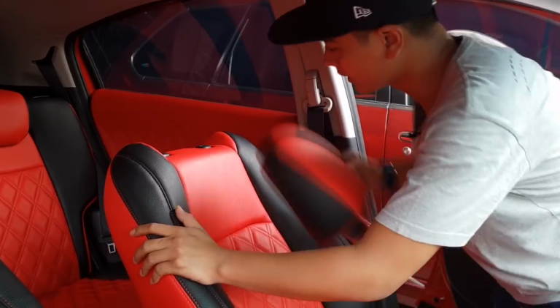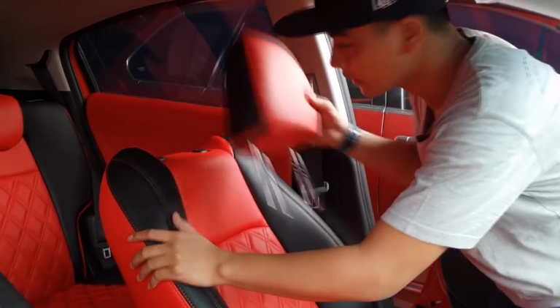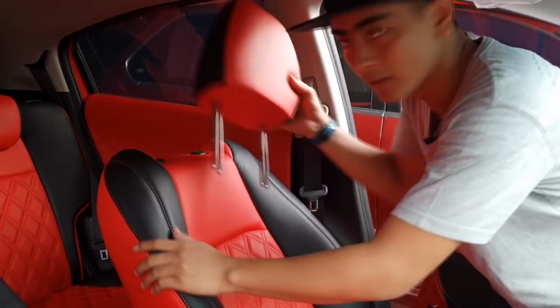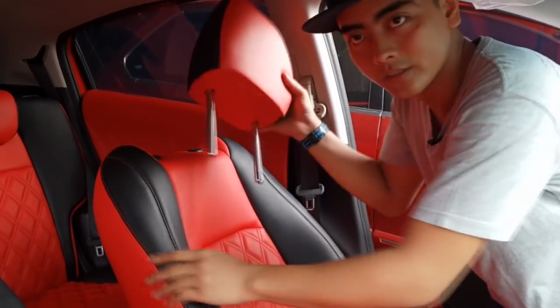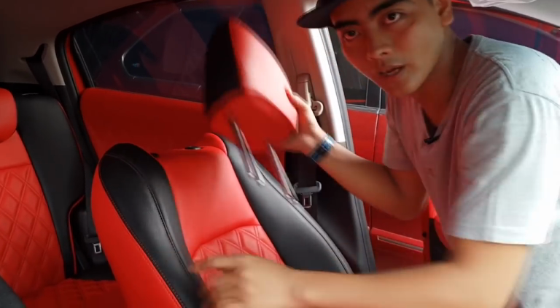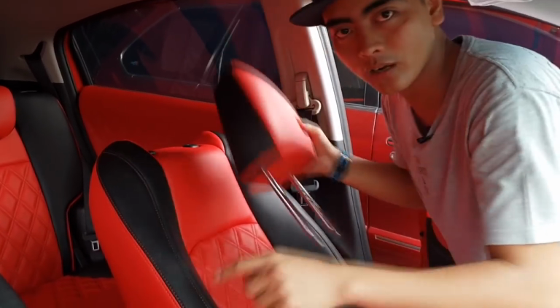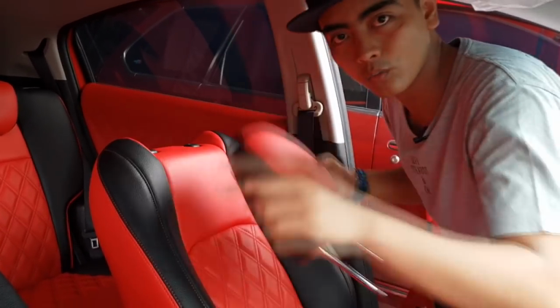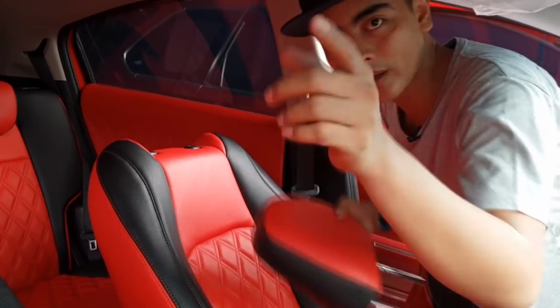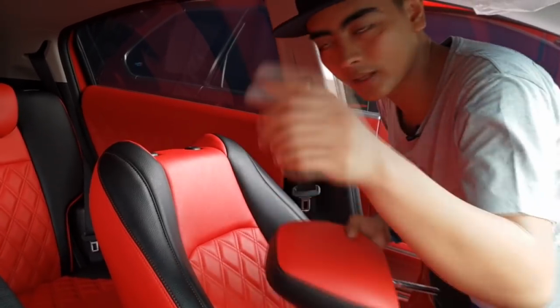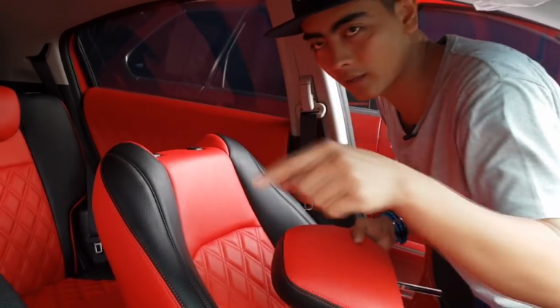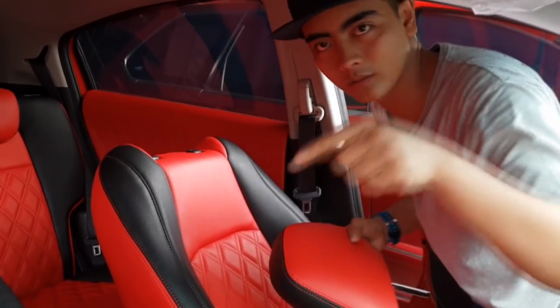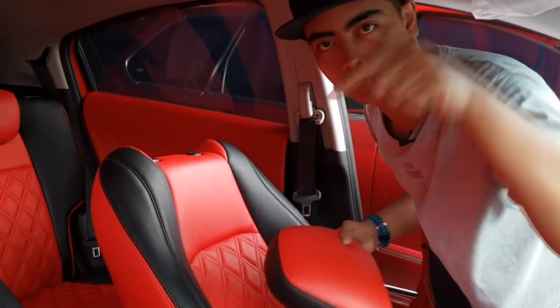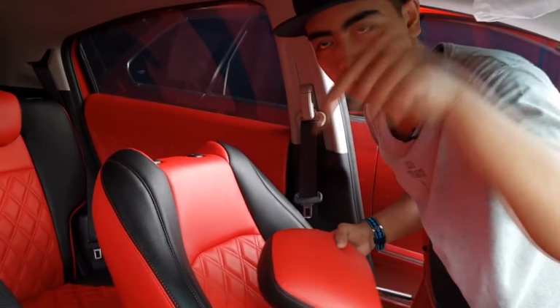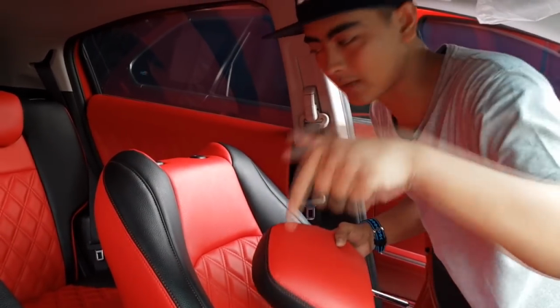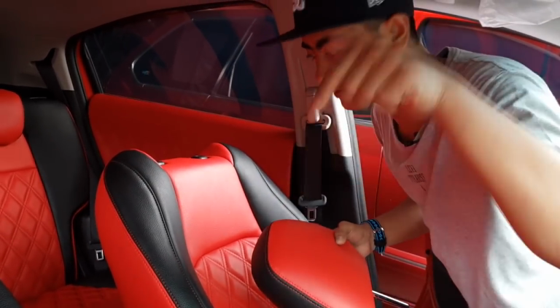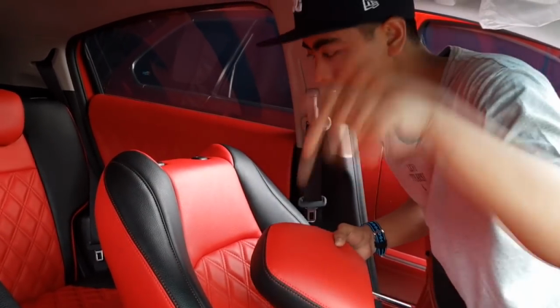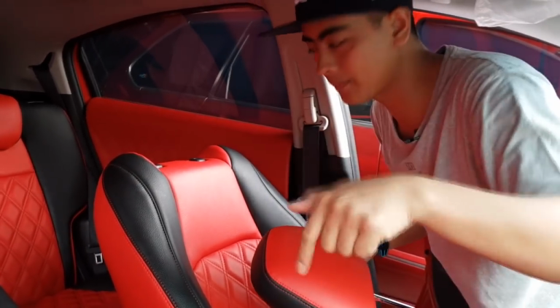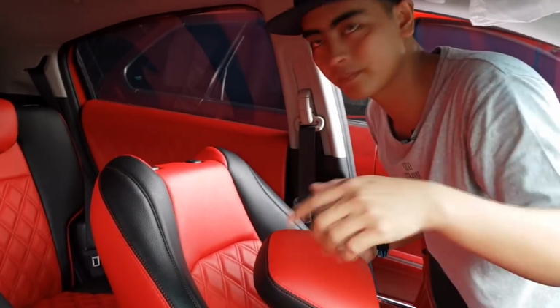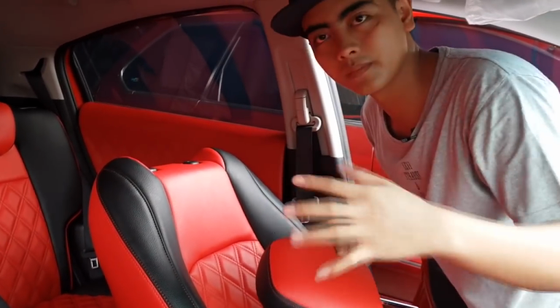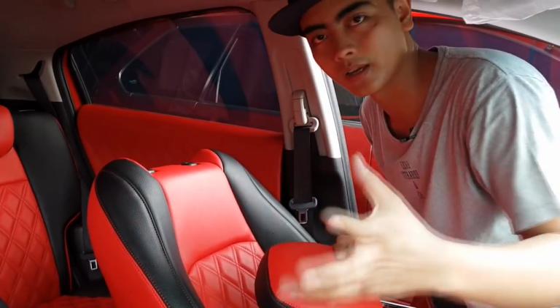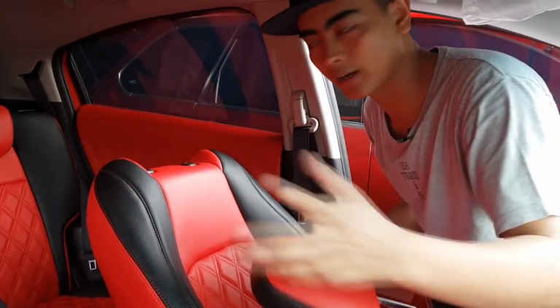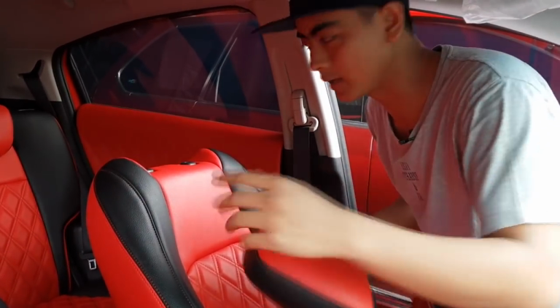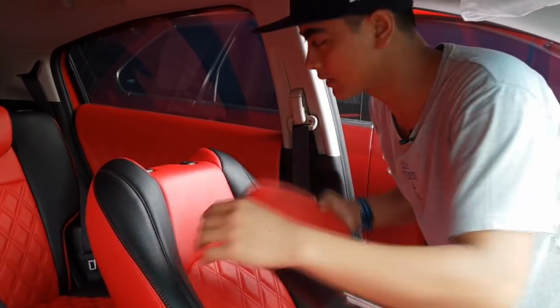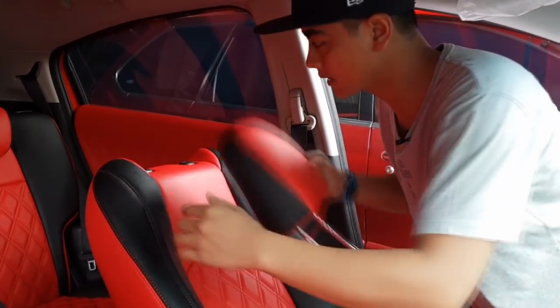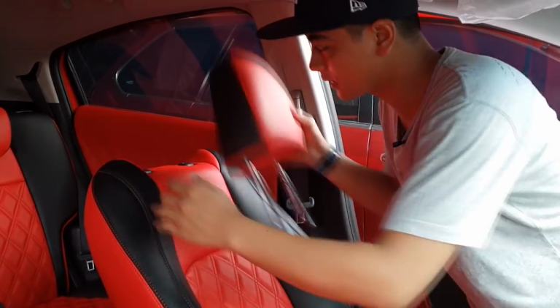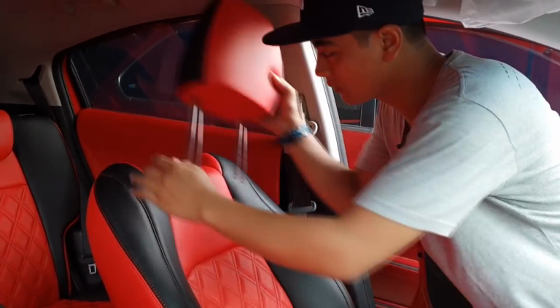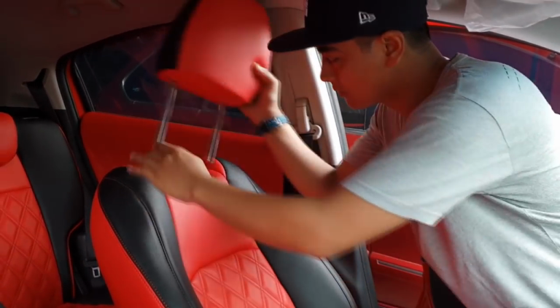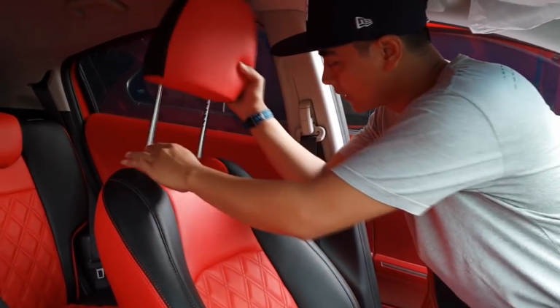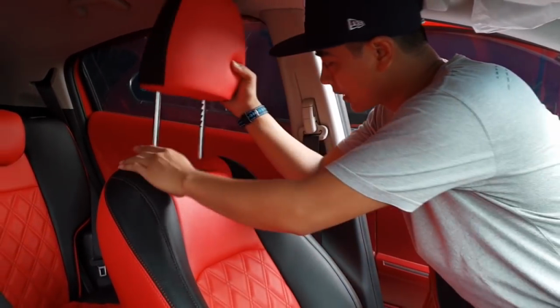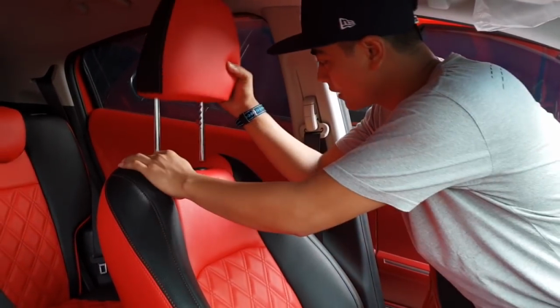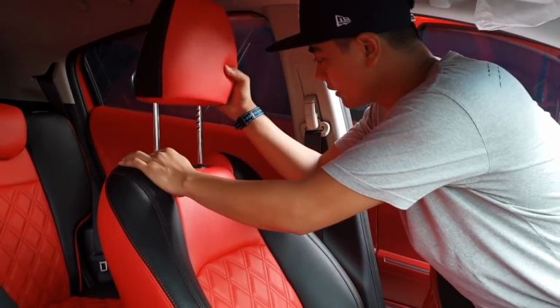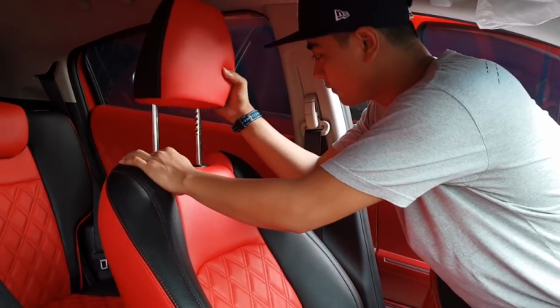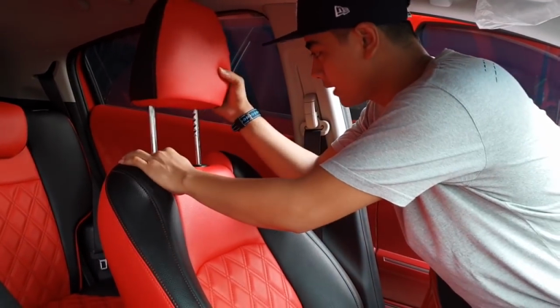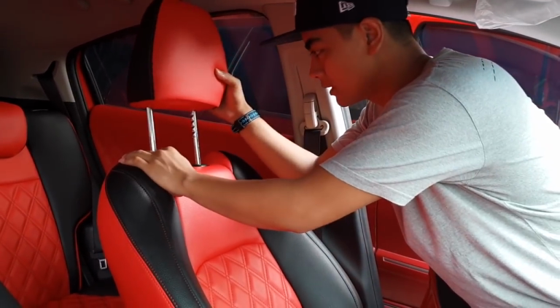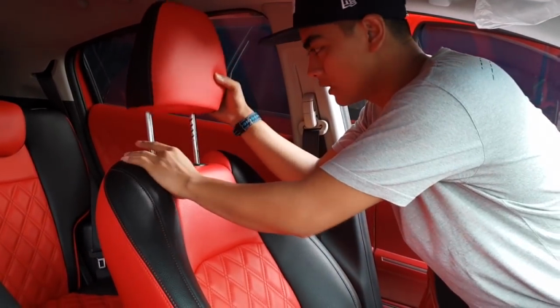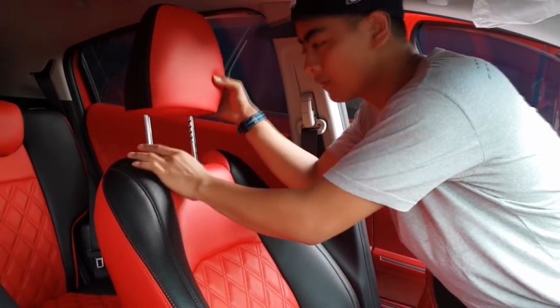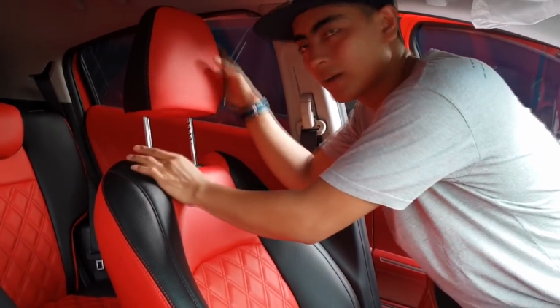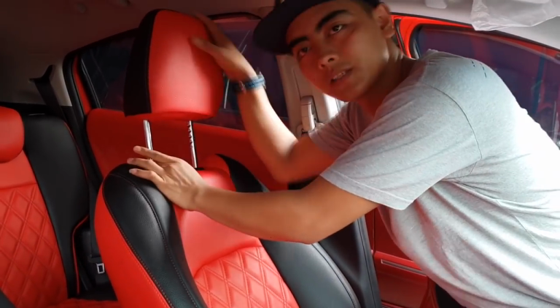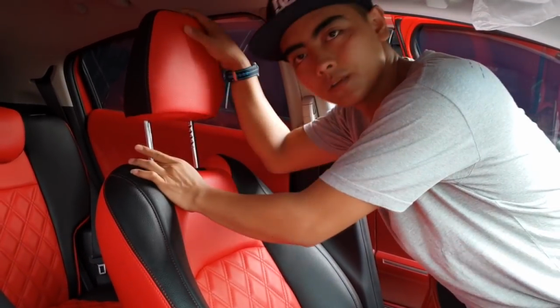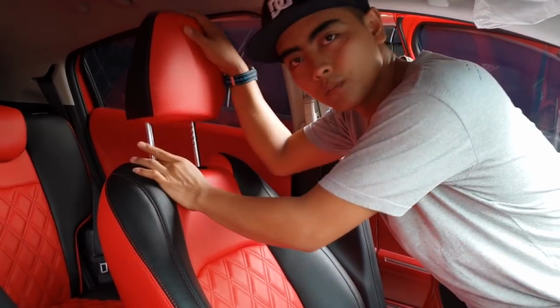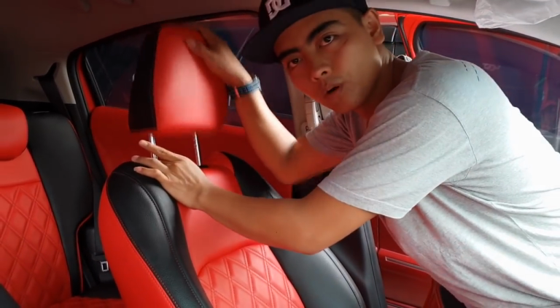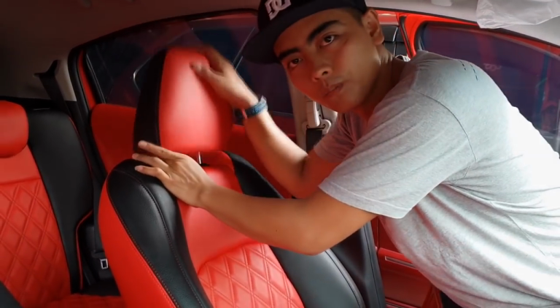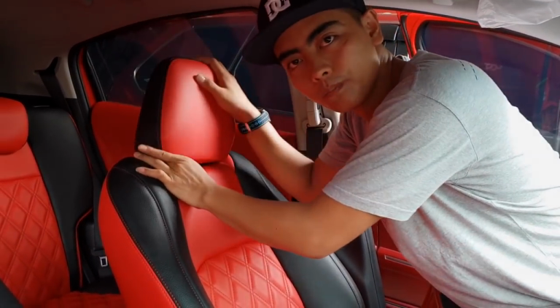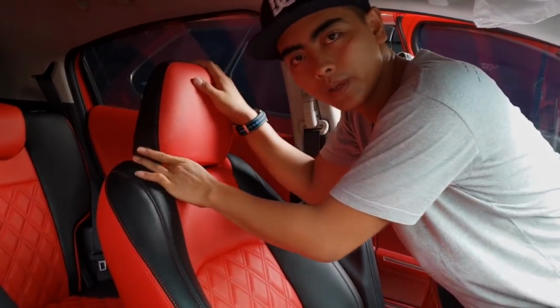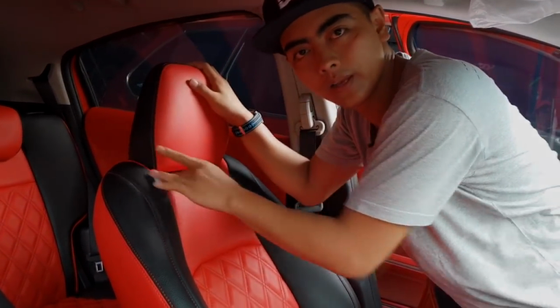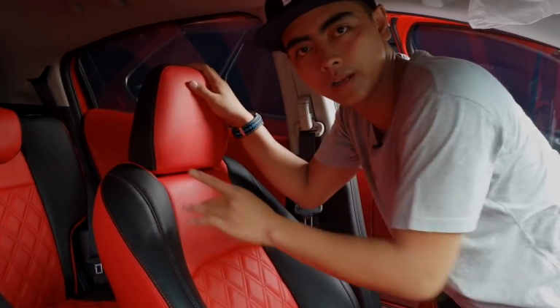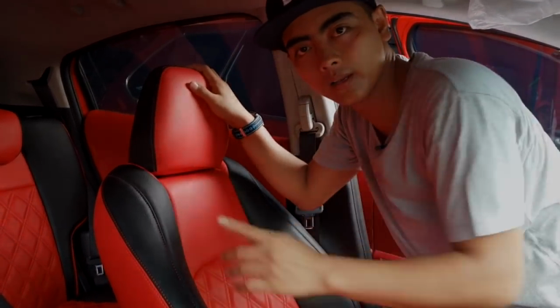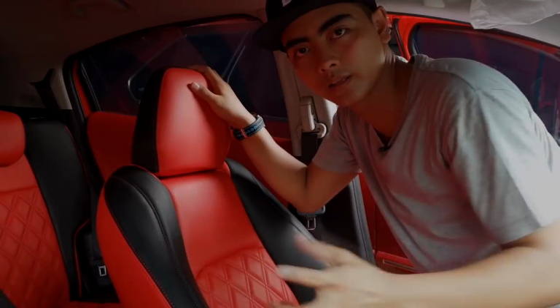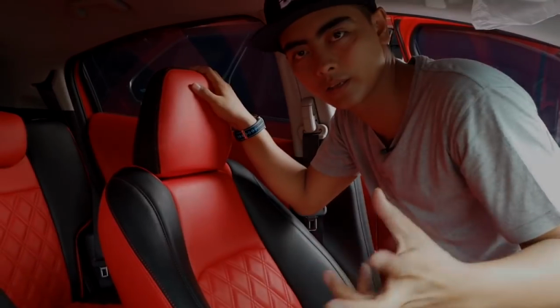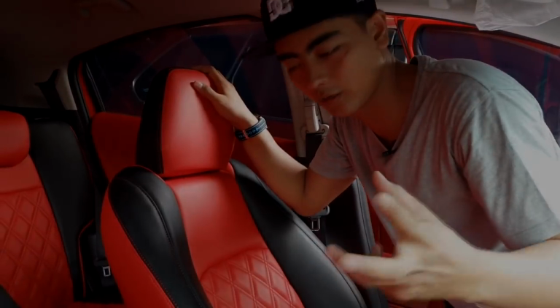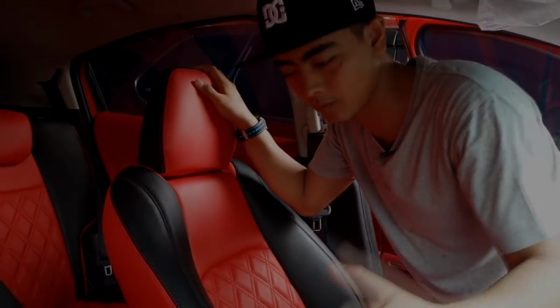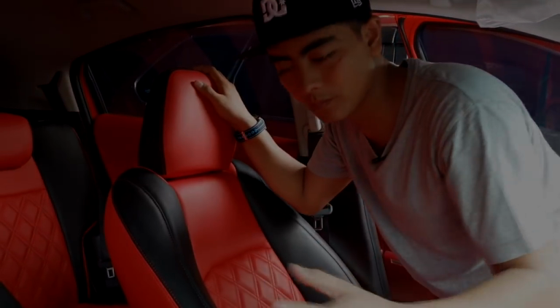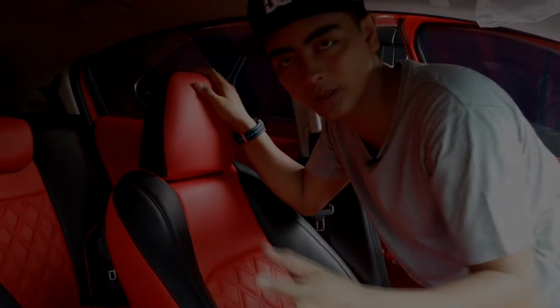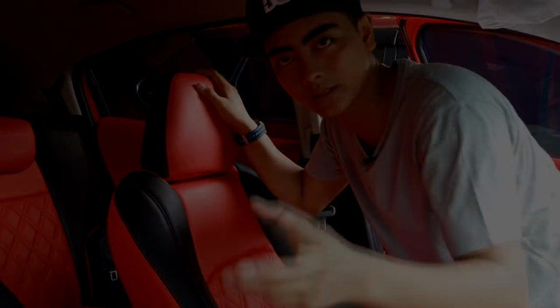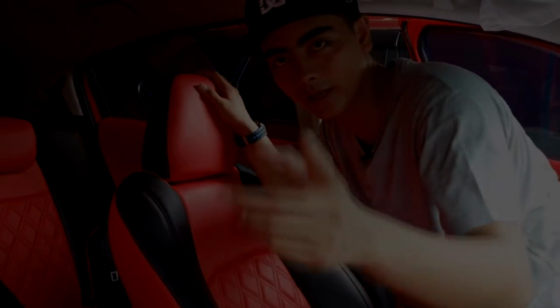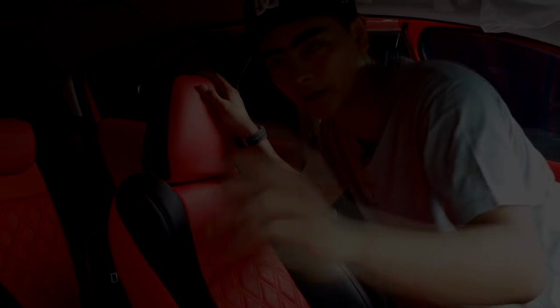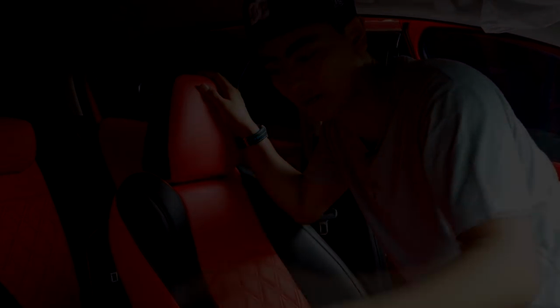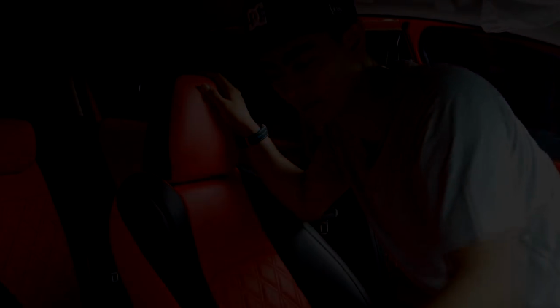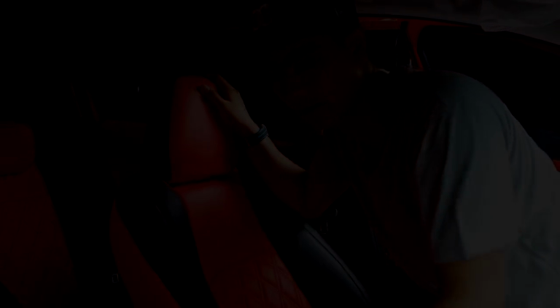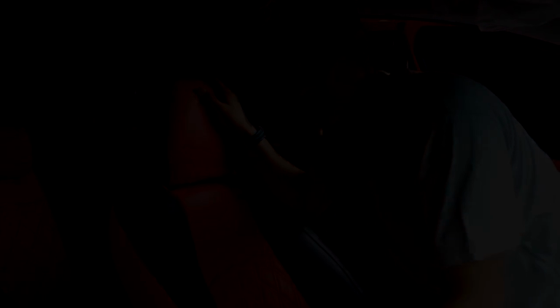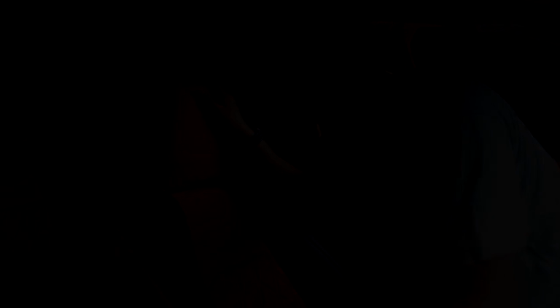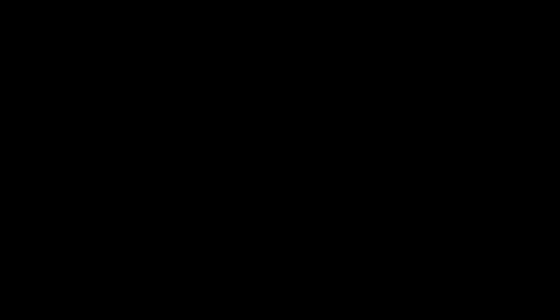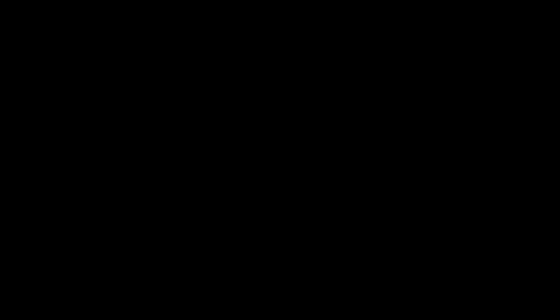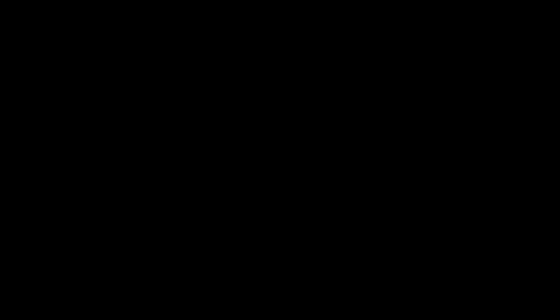Don't forget to press the subscribe button so Classic Car Interior can keep delivering innovations for your beloved car's interior. Thank you.